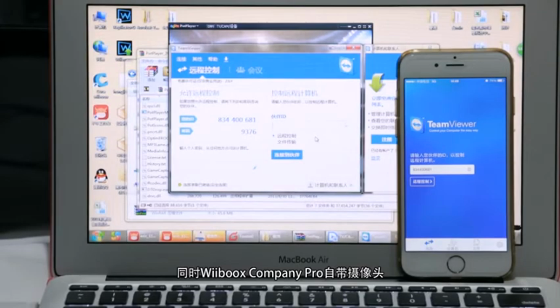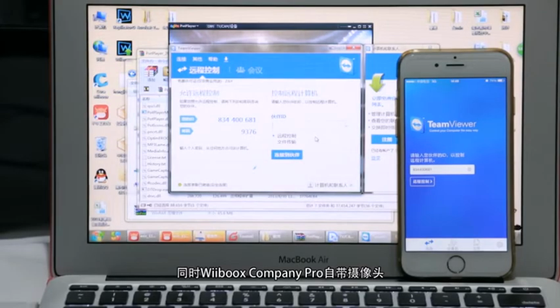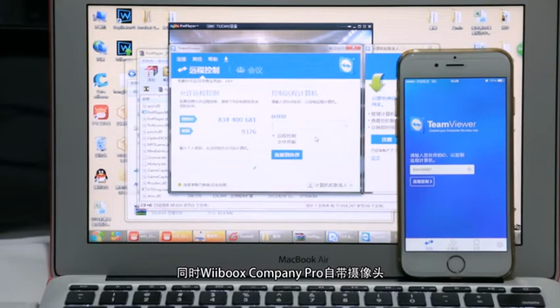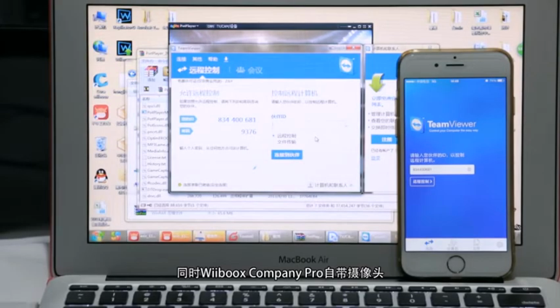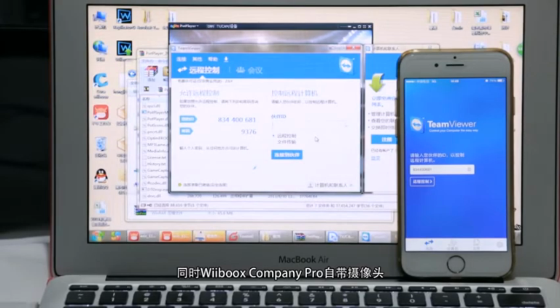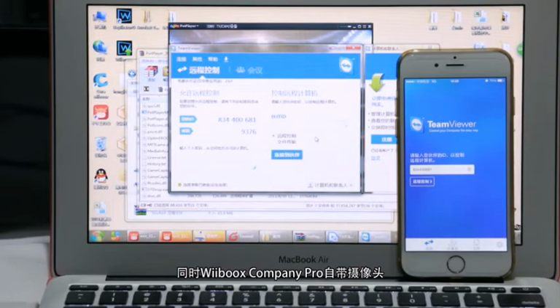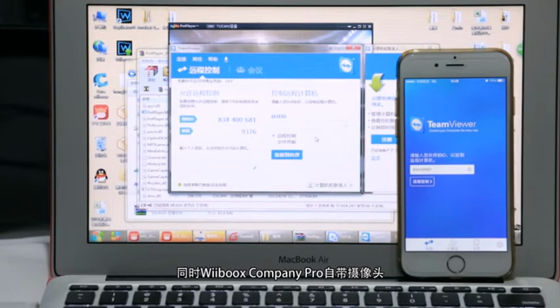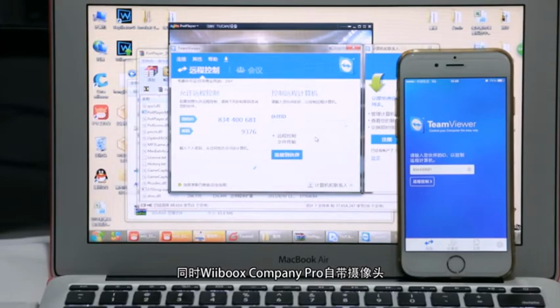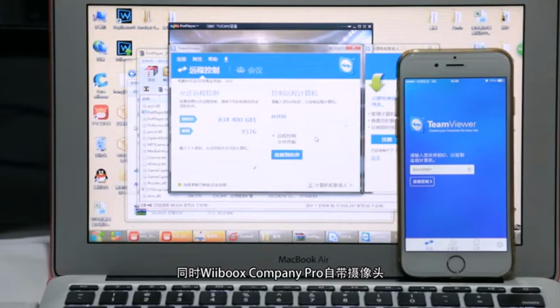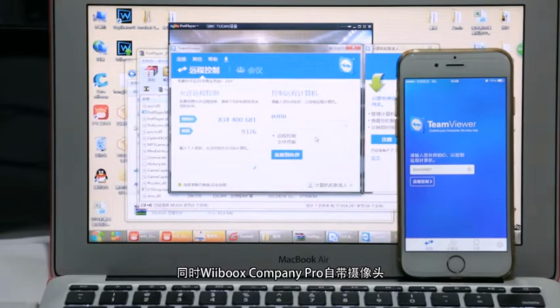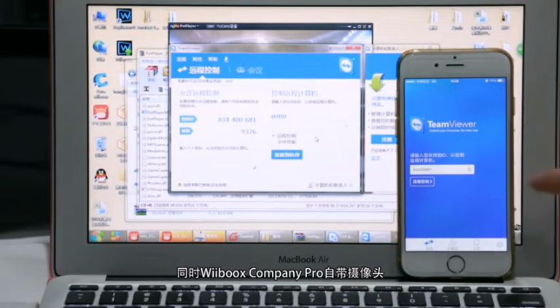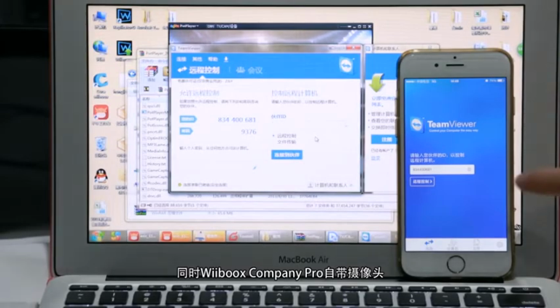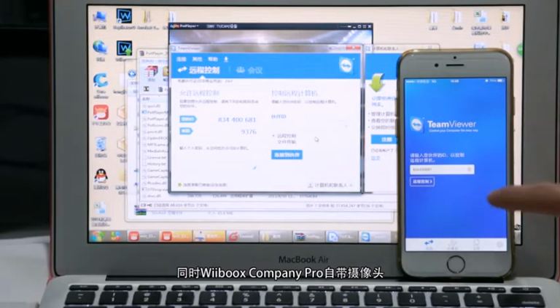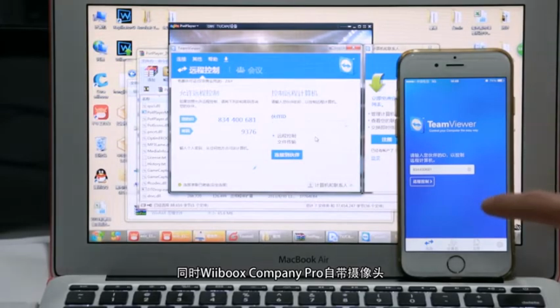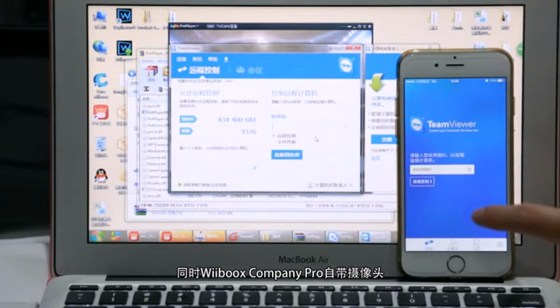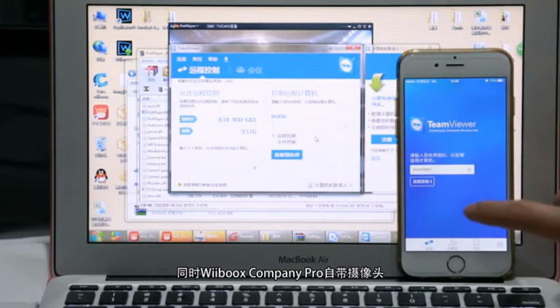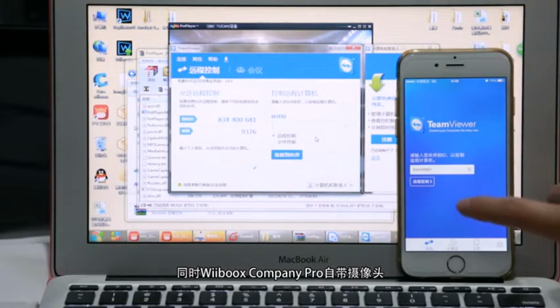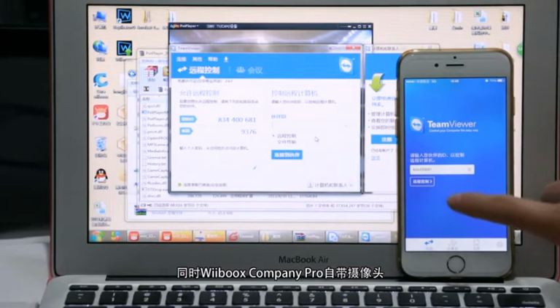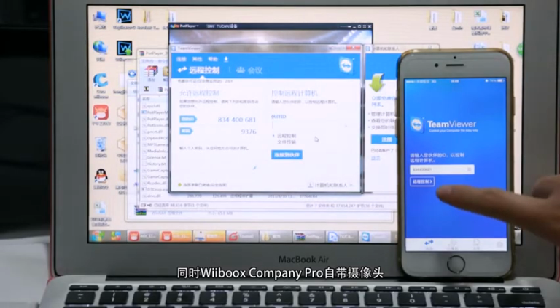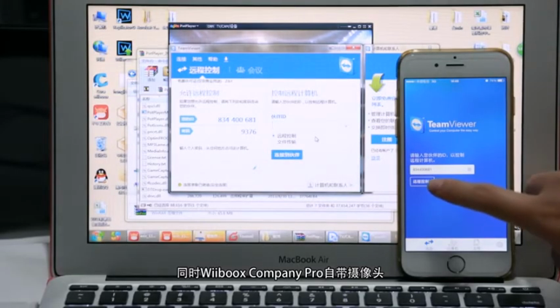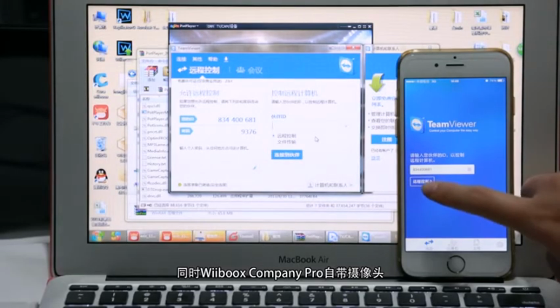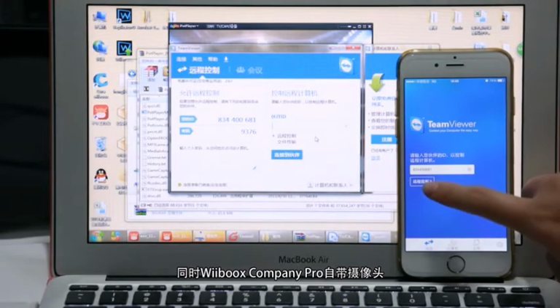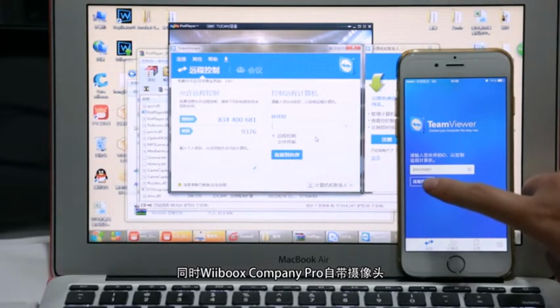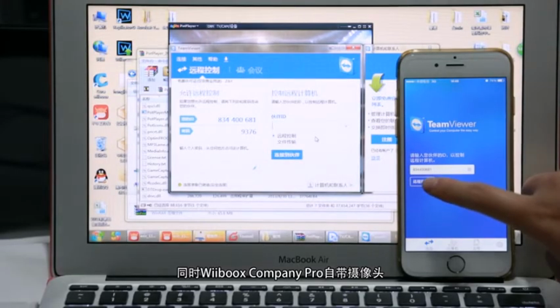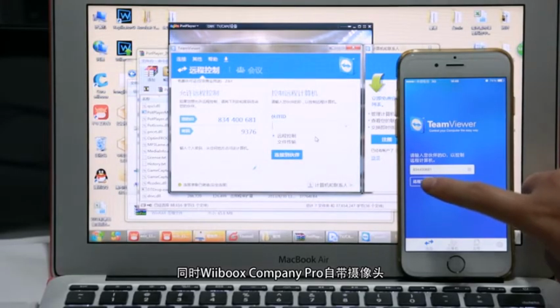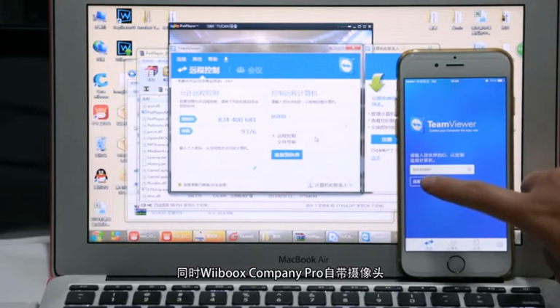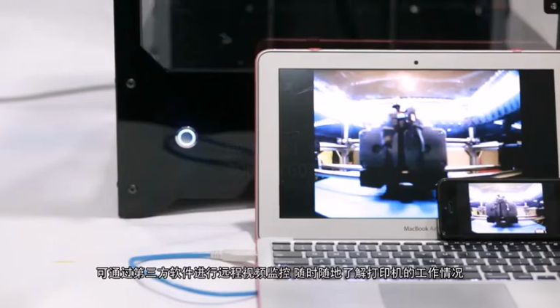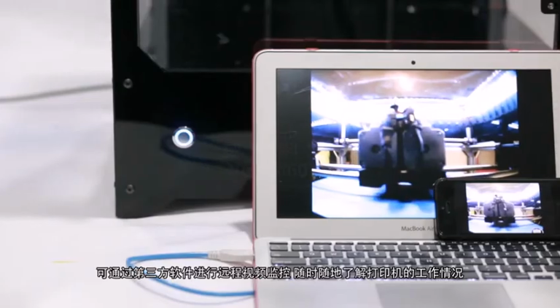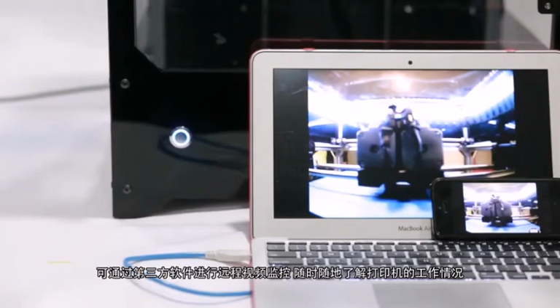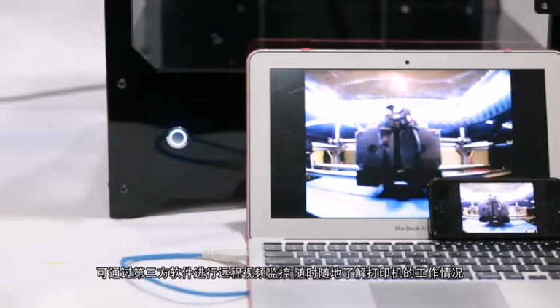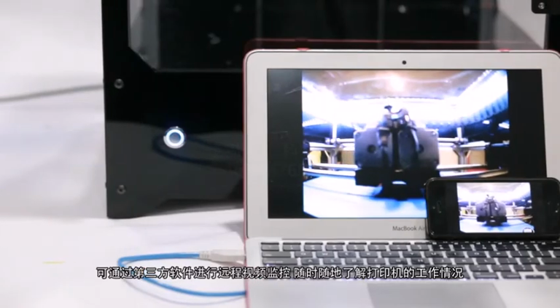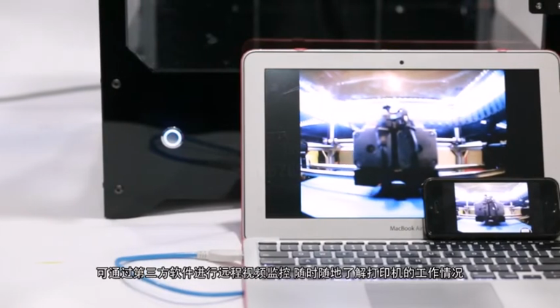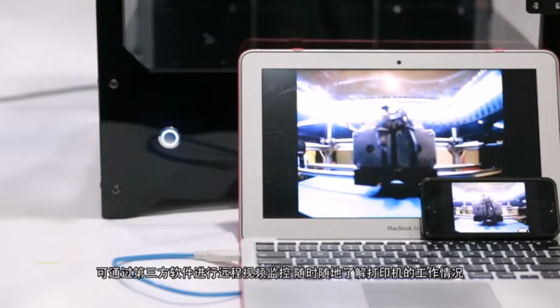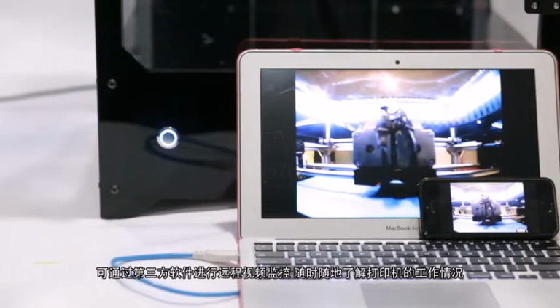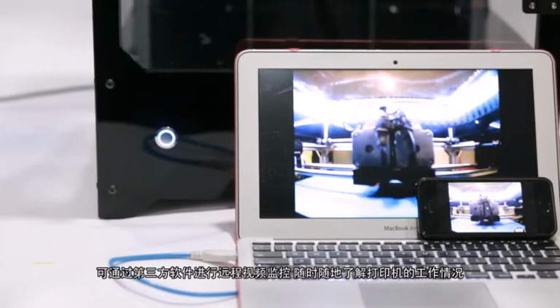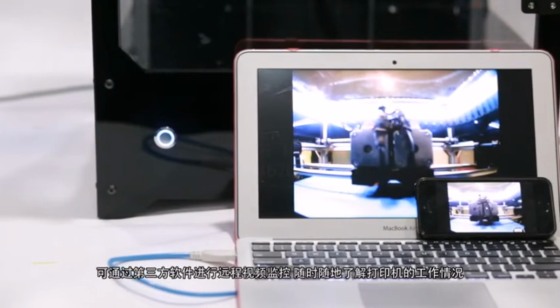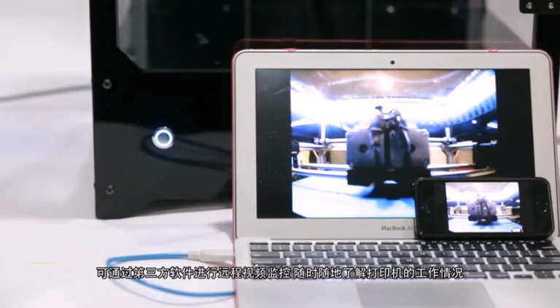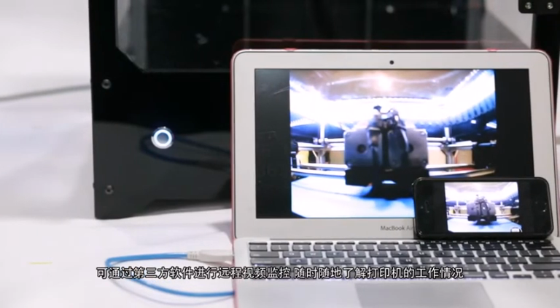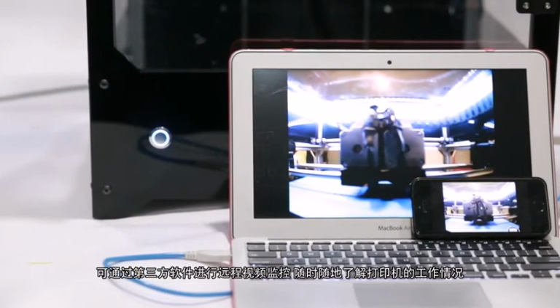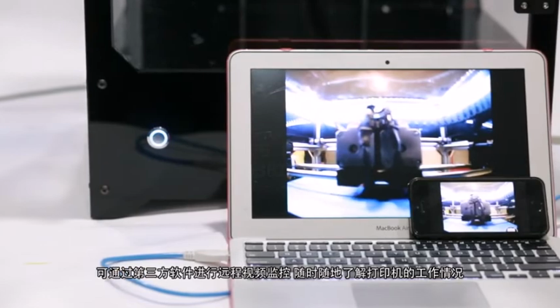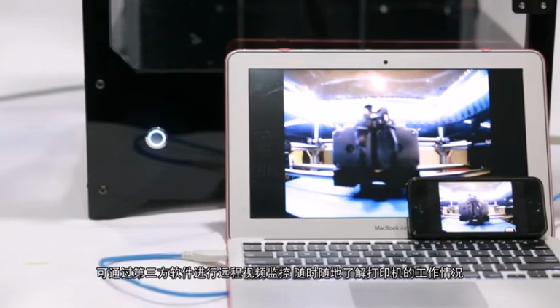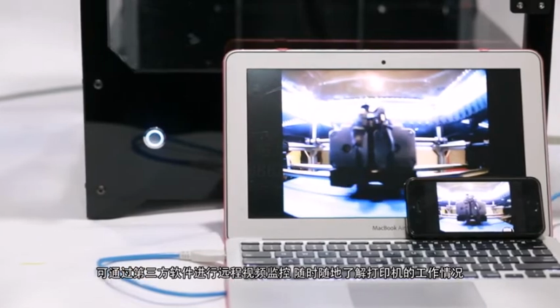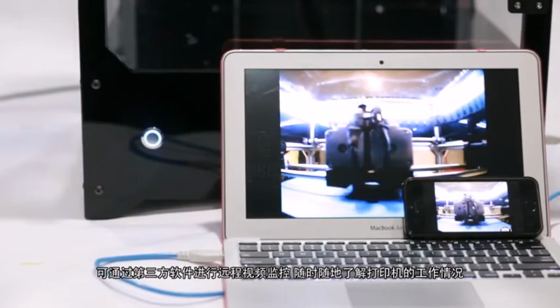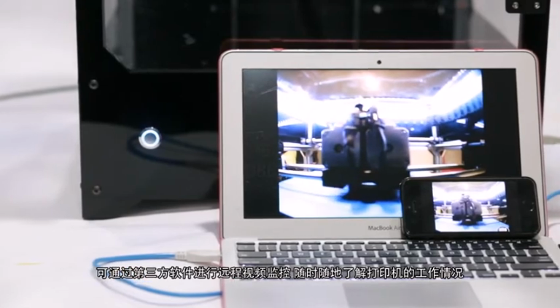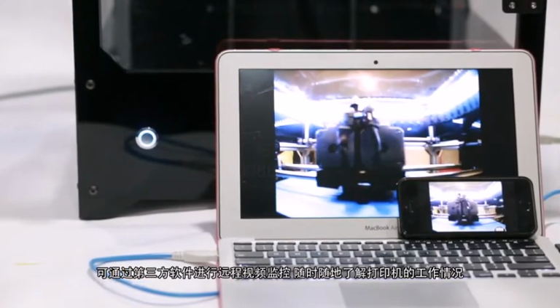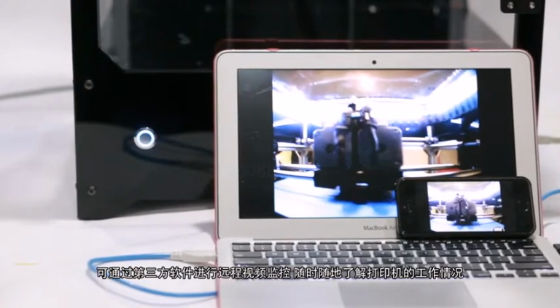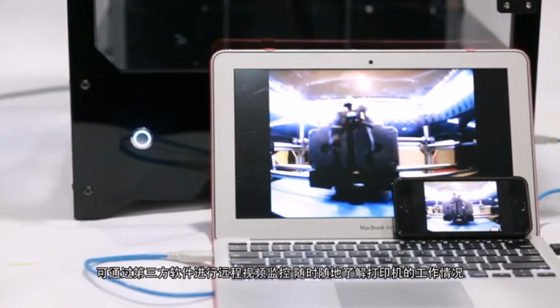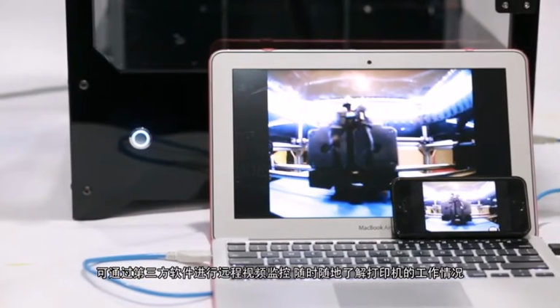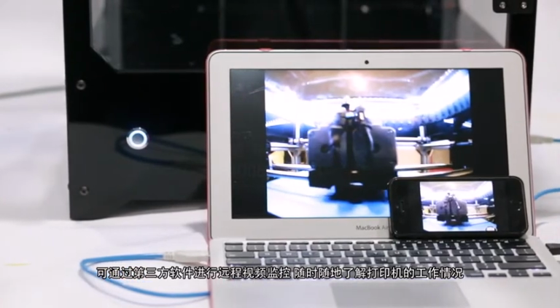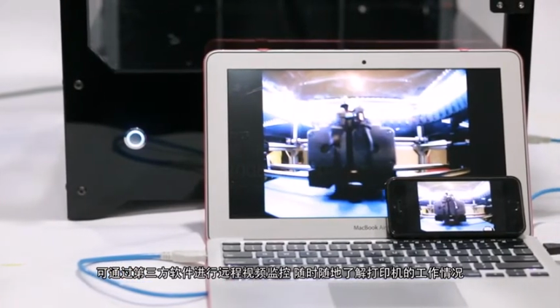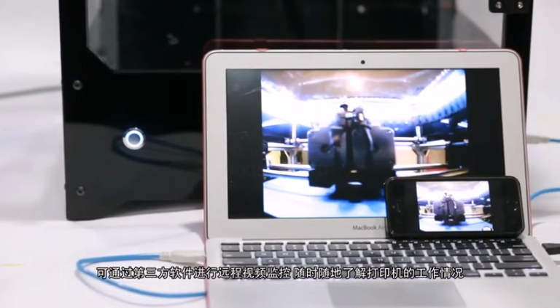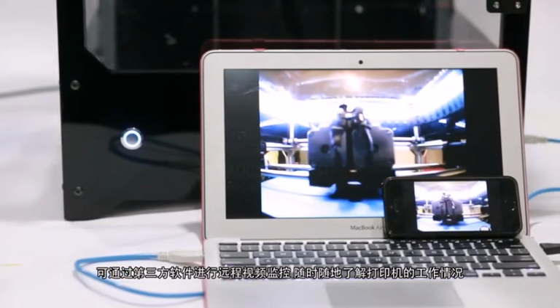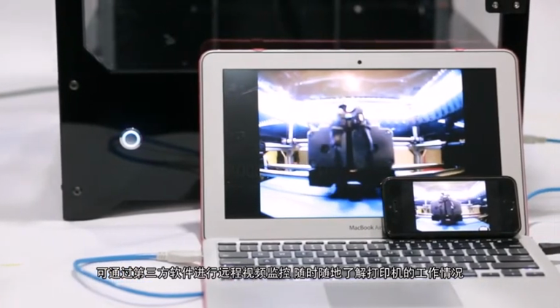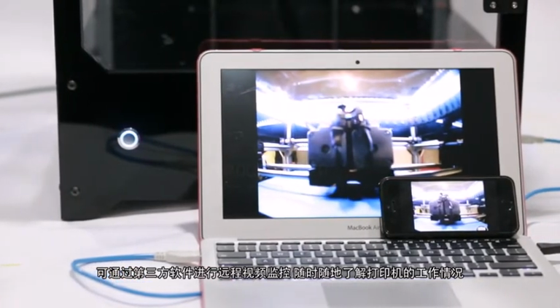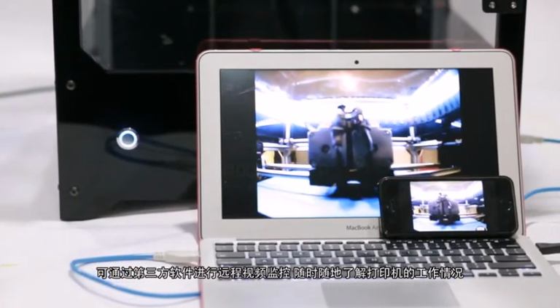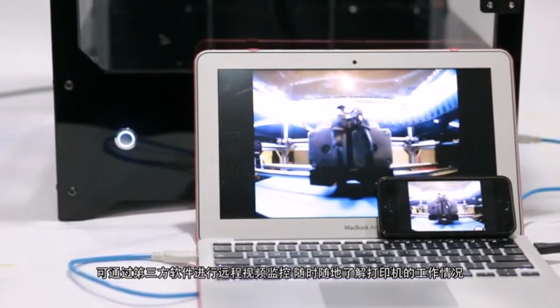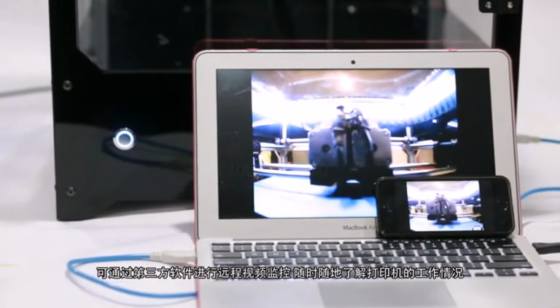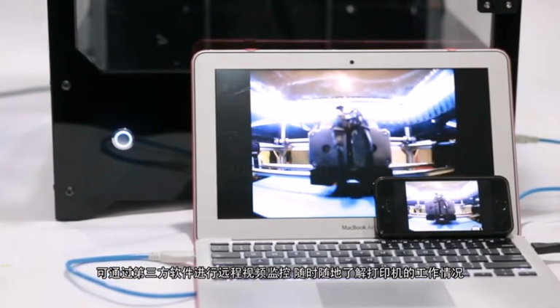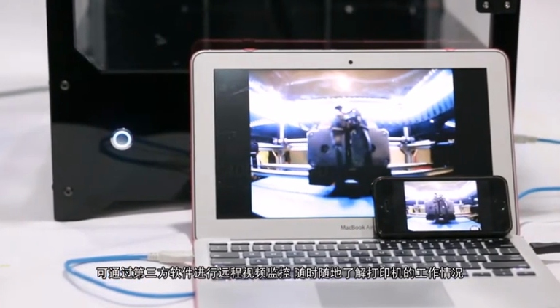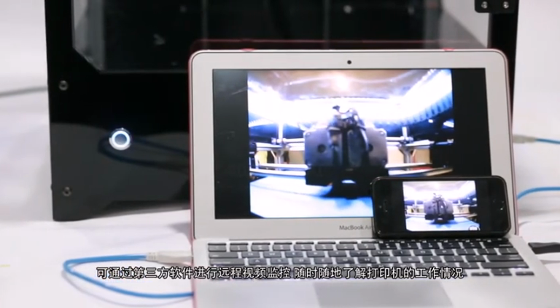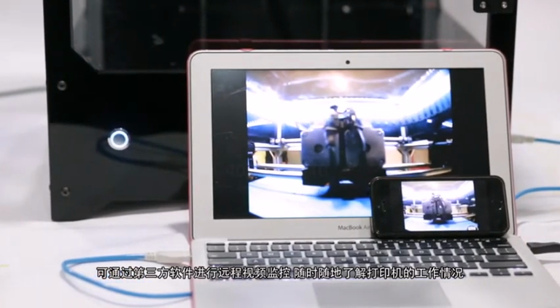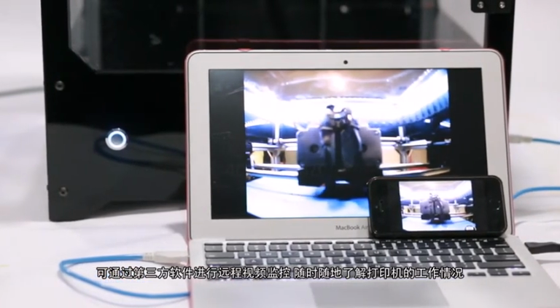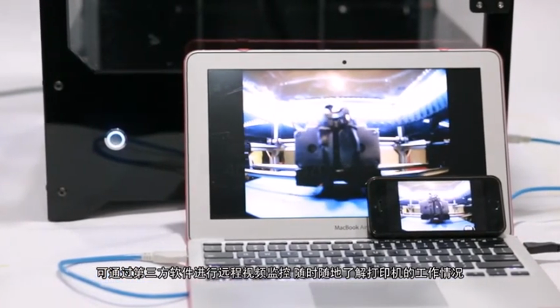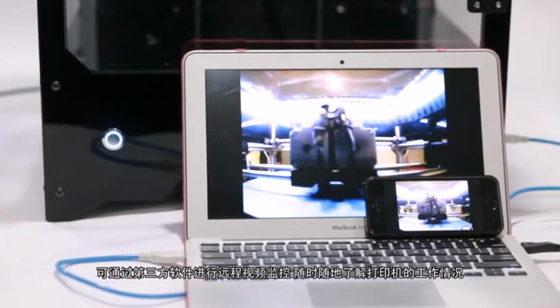Webooks Company Pro comes with a camera. You can remotely monitor printing through a 3rd party software at any time.